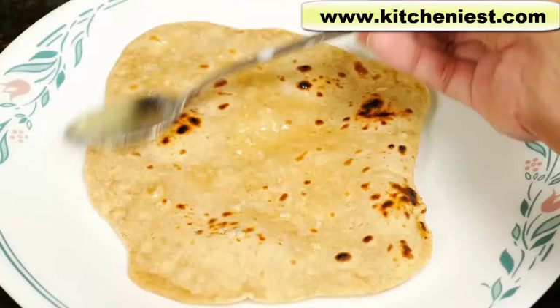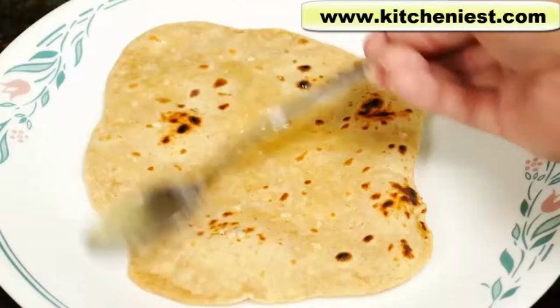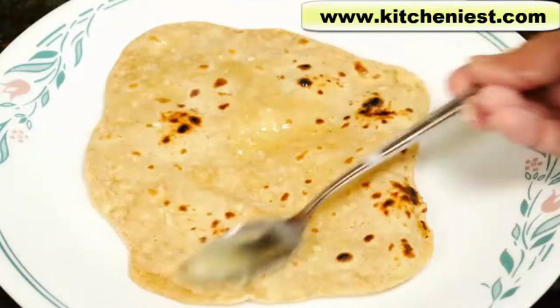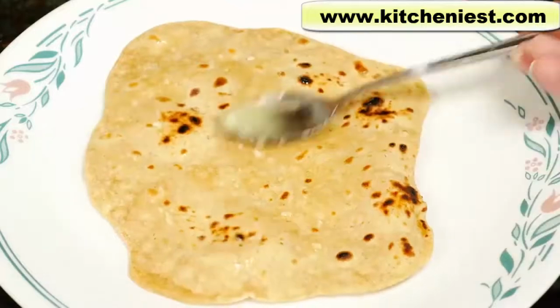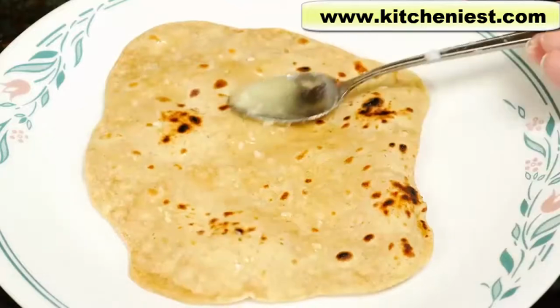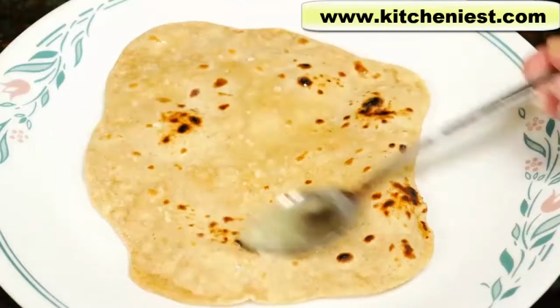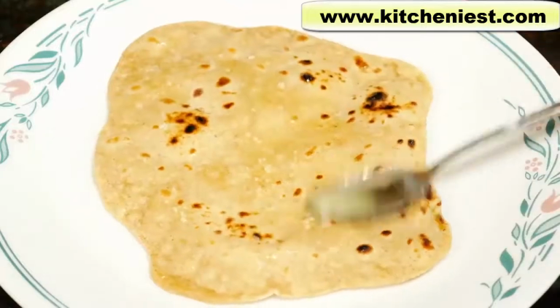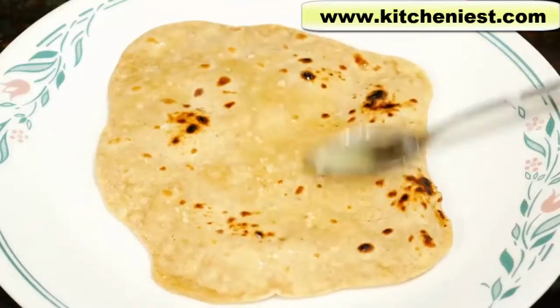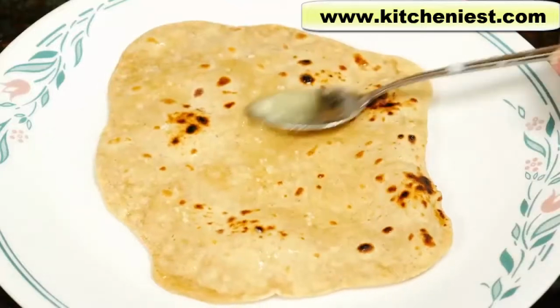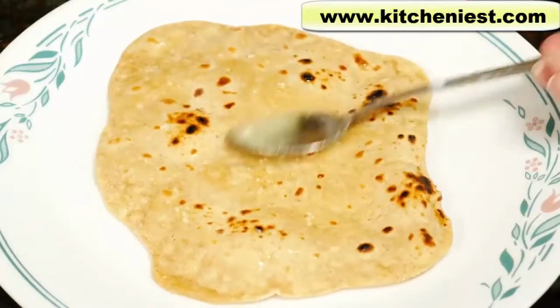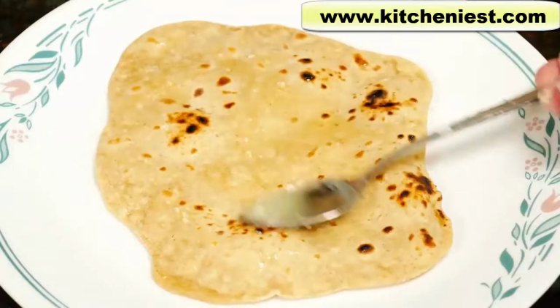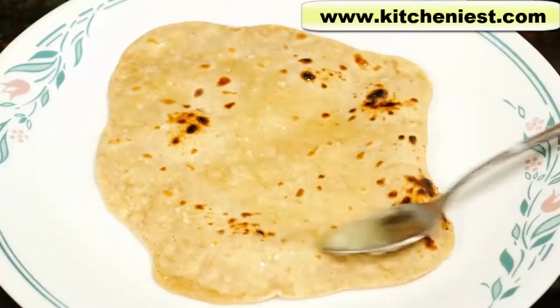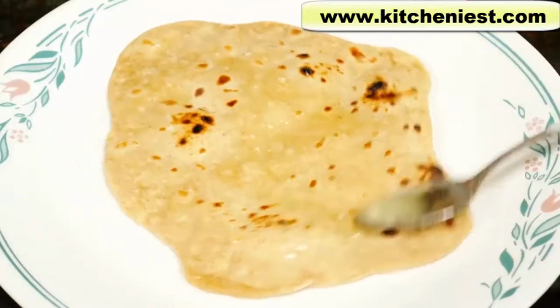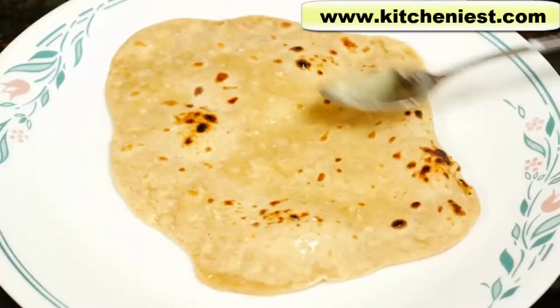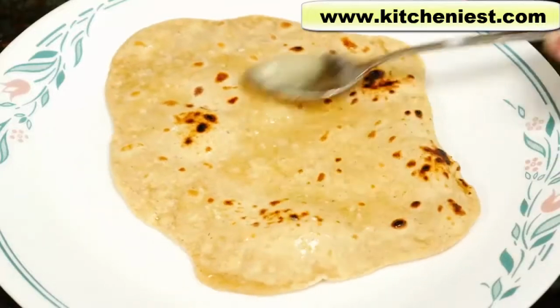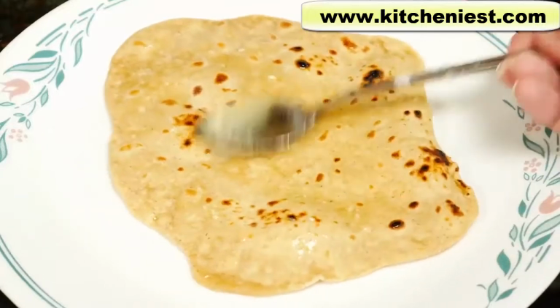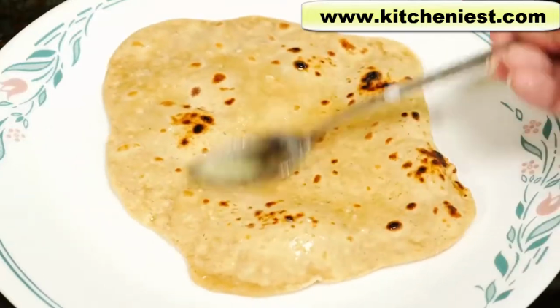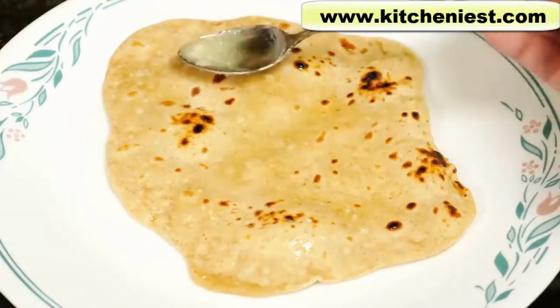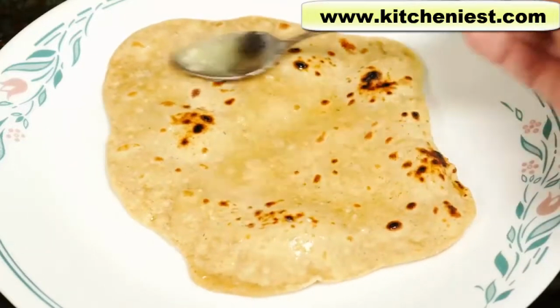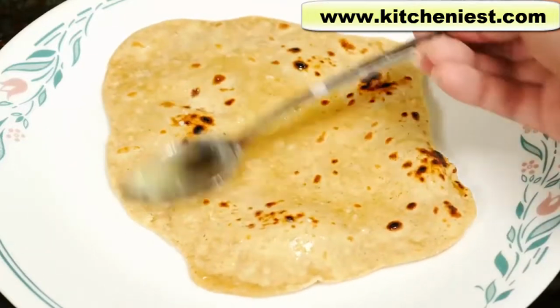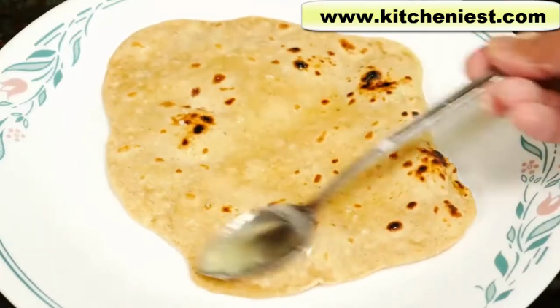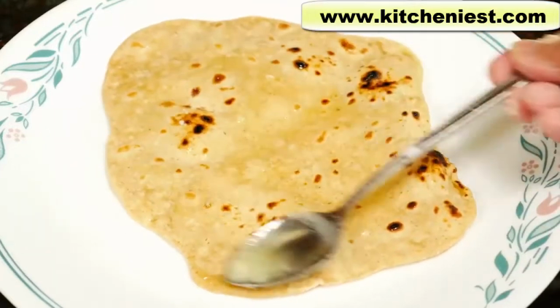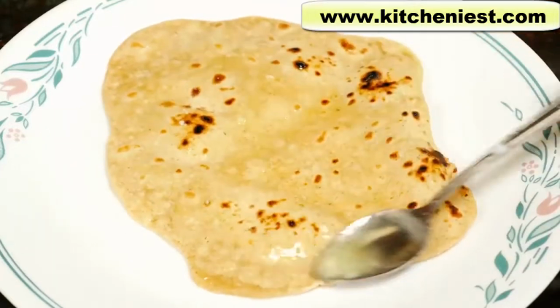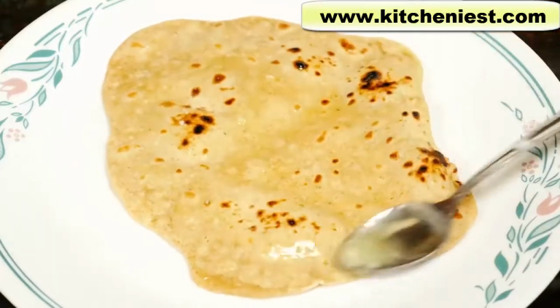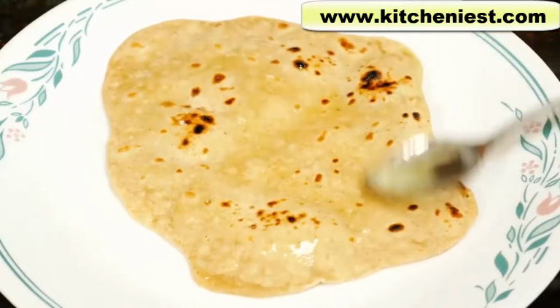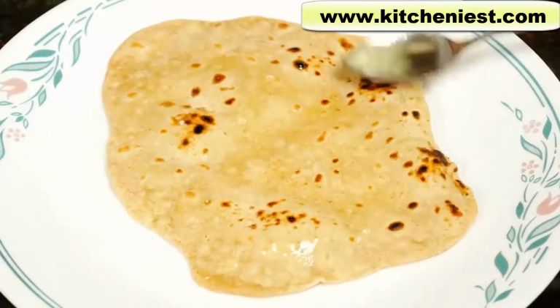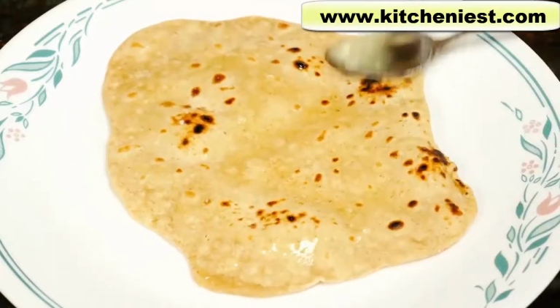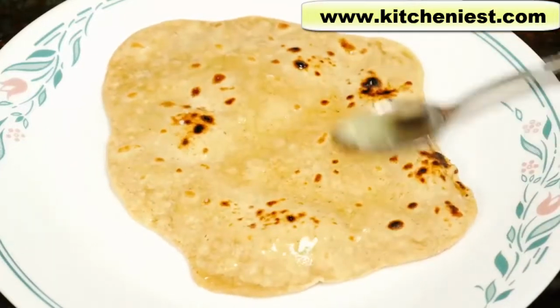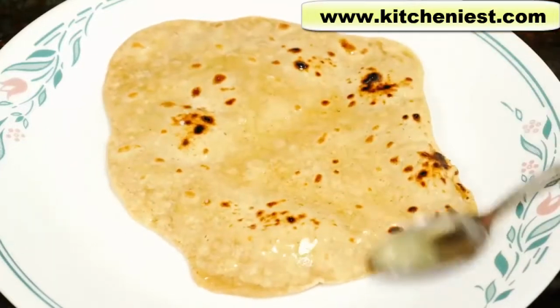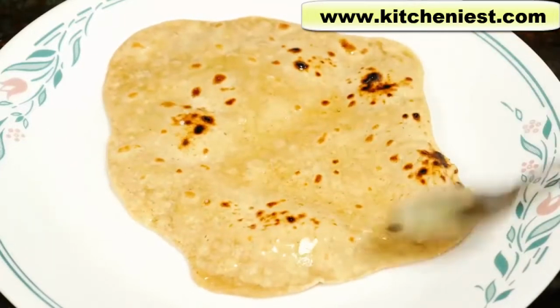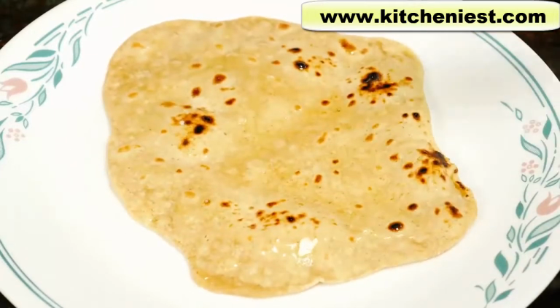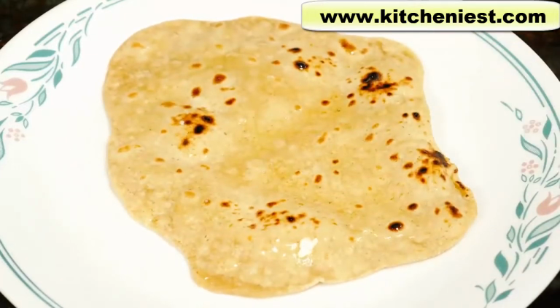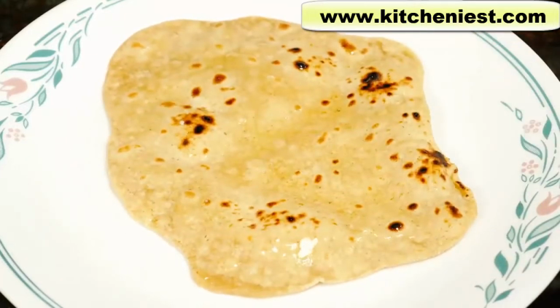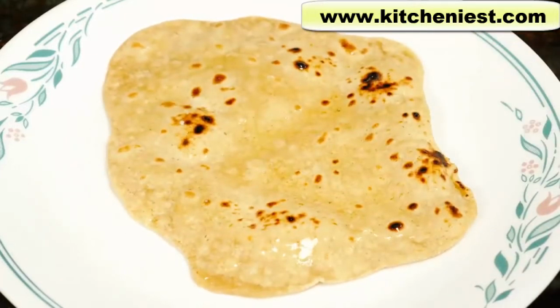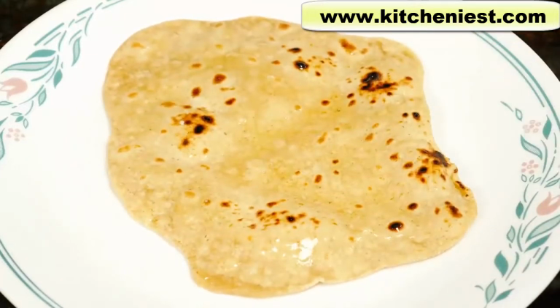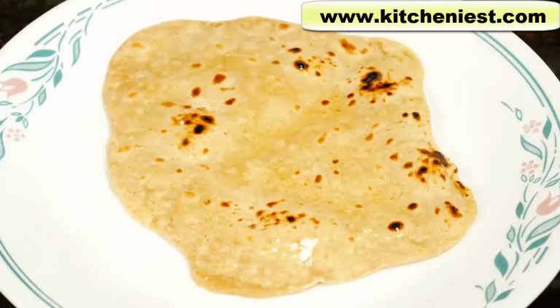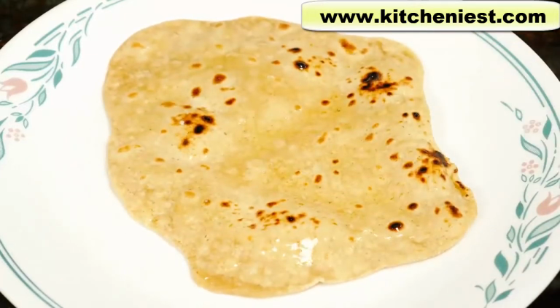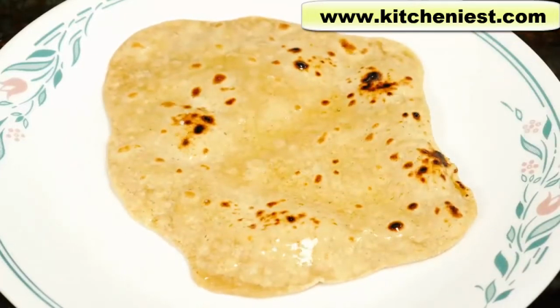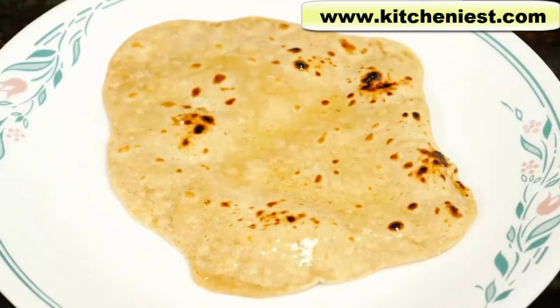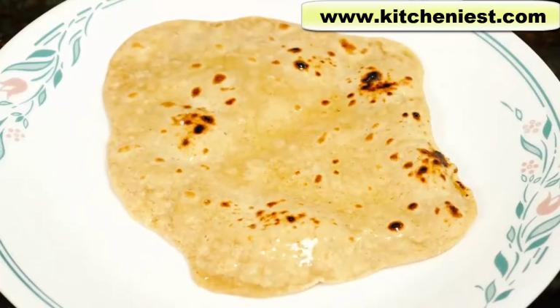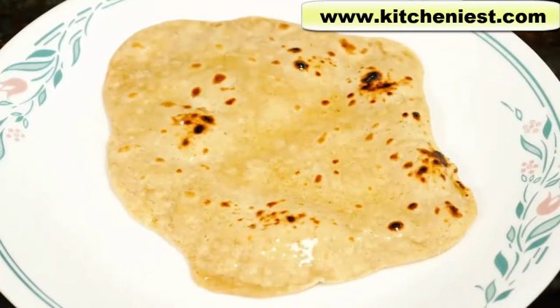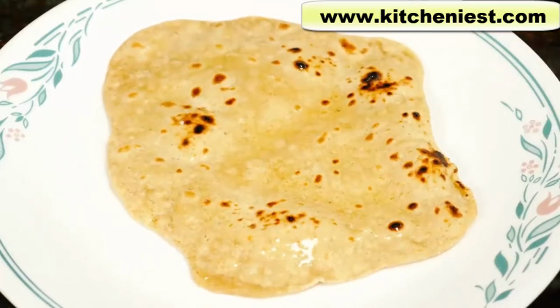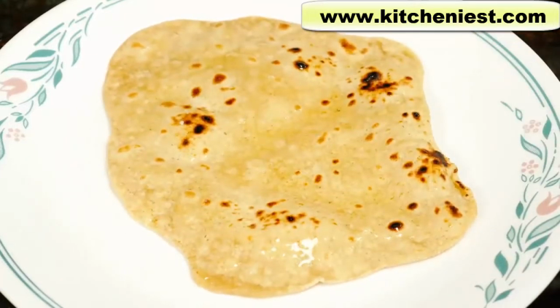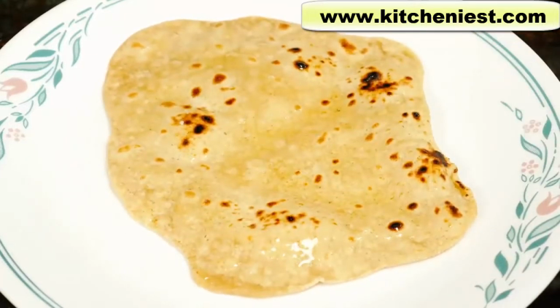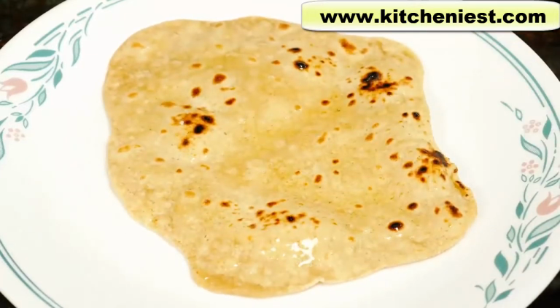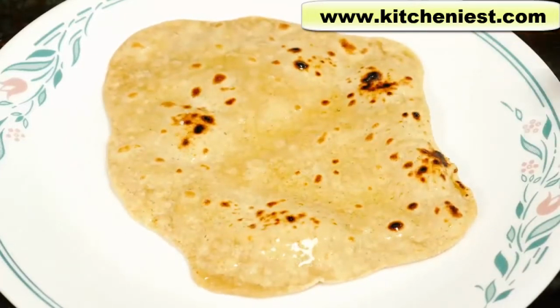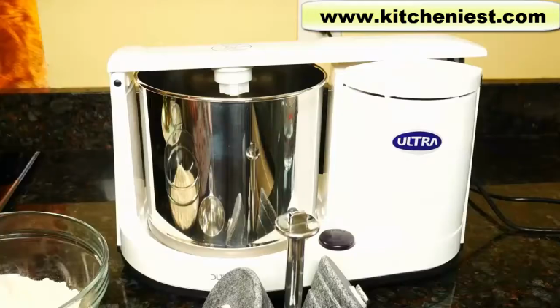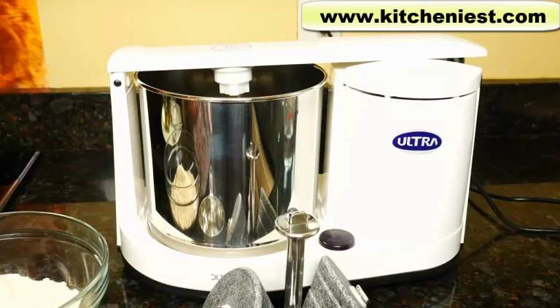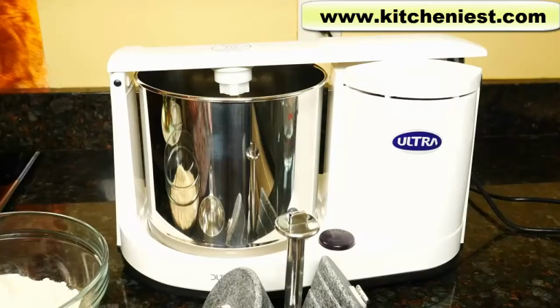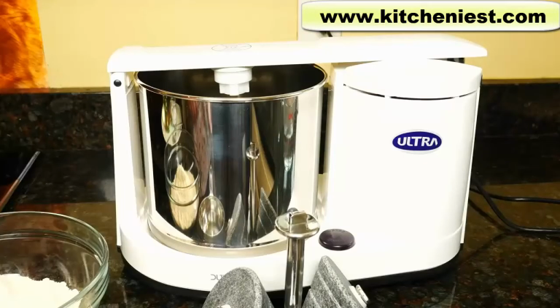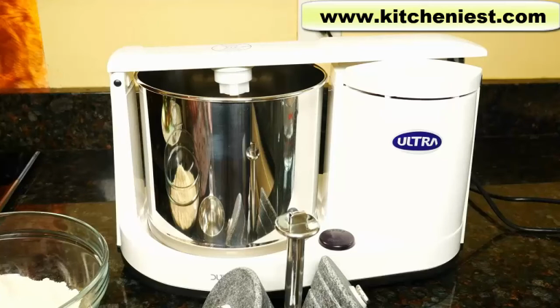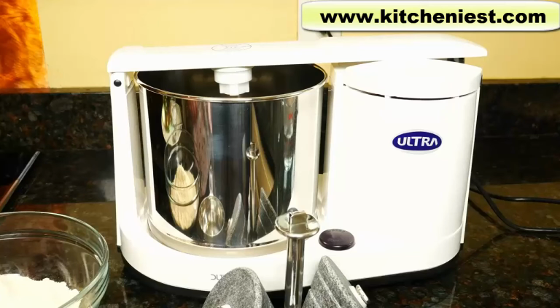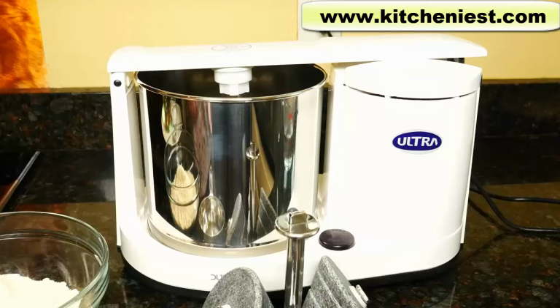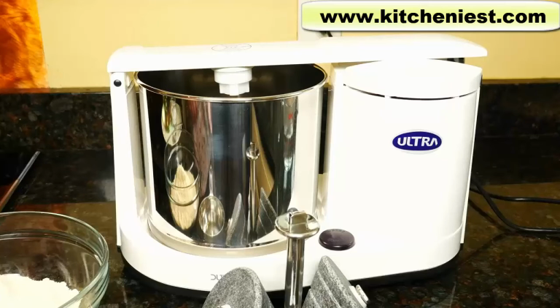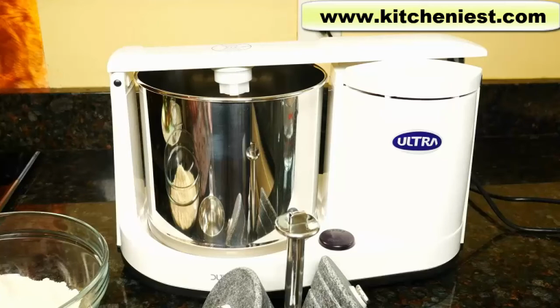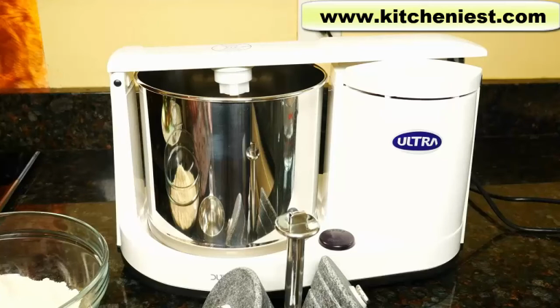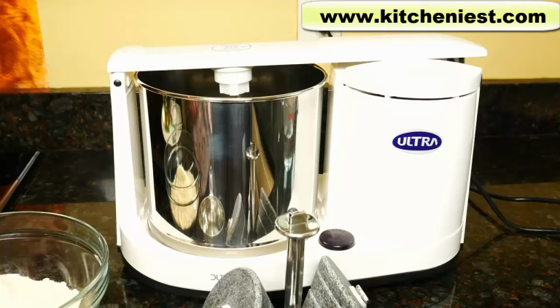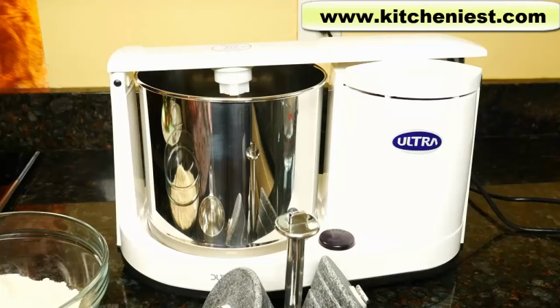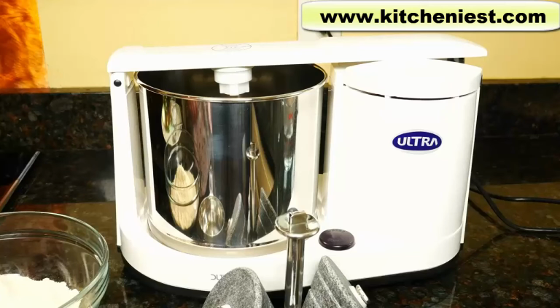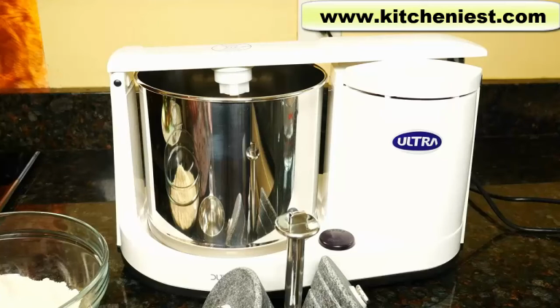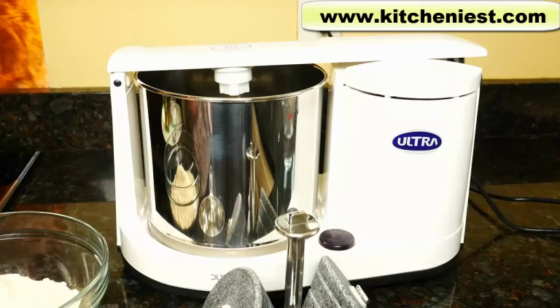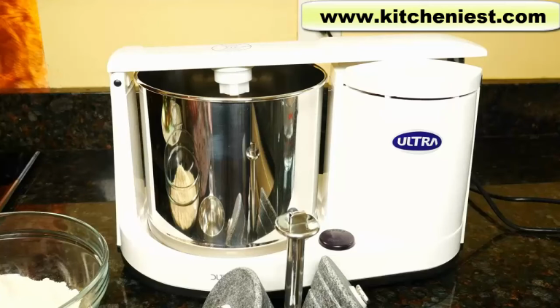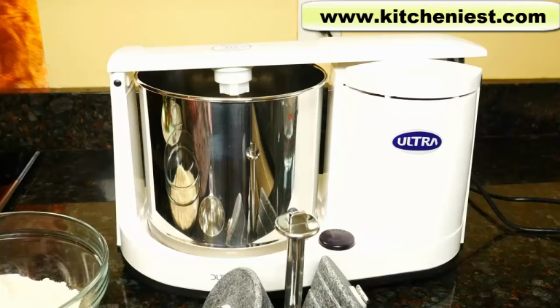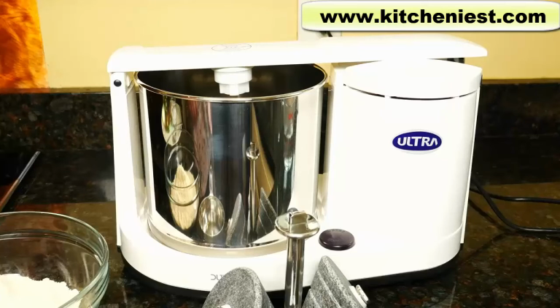Hi guys, today I'll show you how to make wheat dough for chapatis and rotis using this ultra wet grinder.